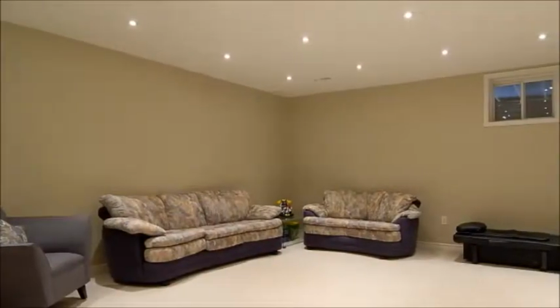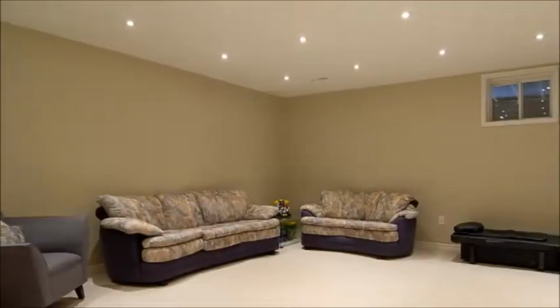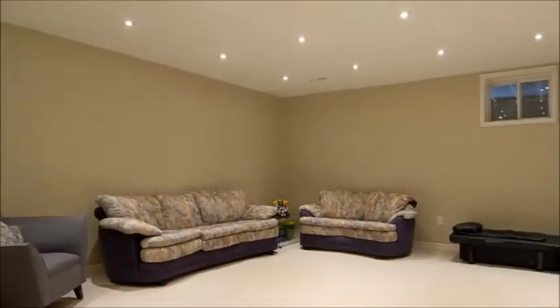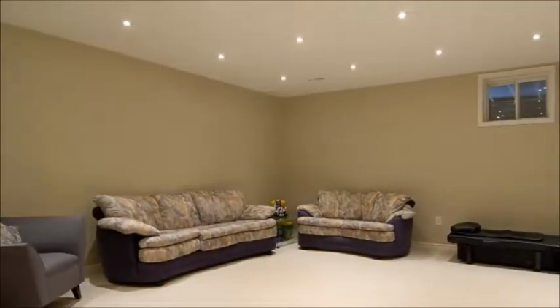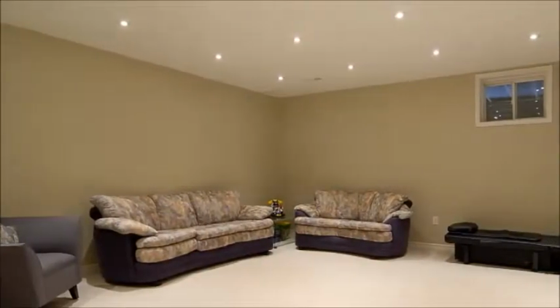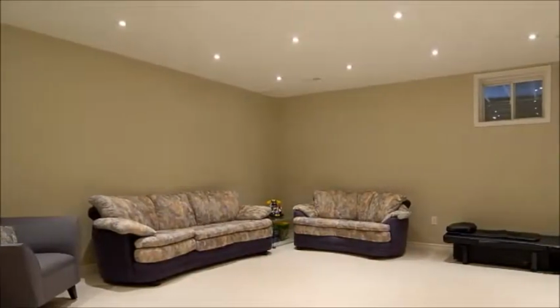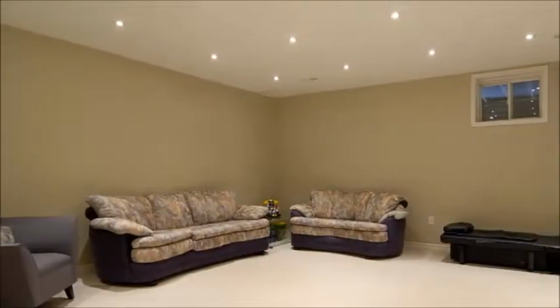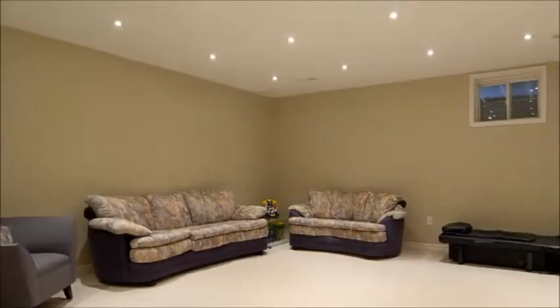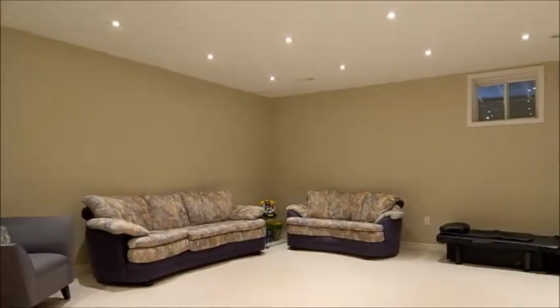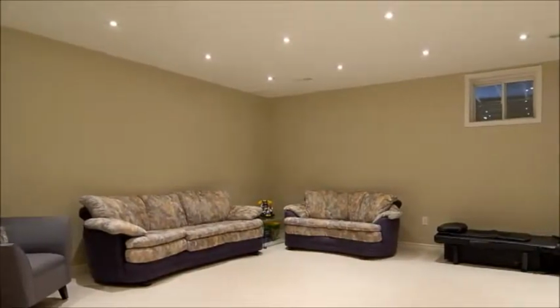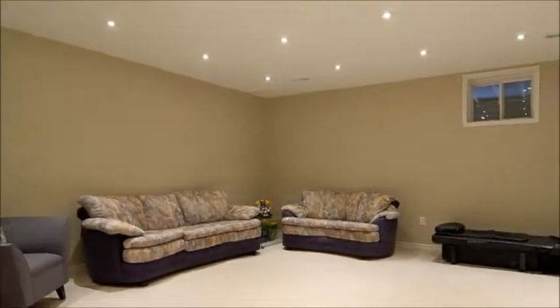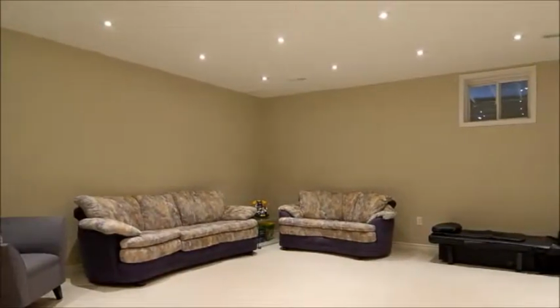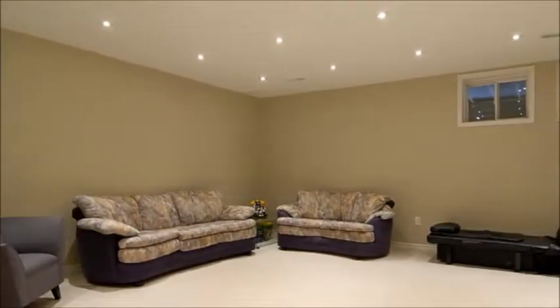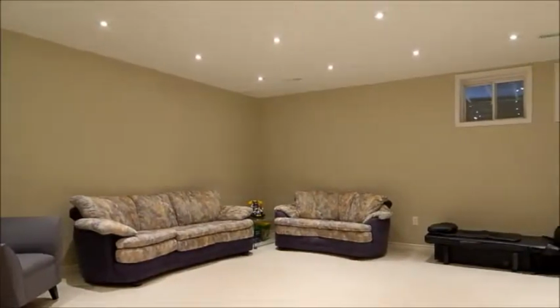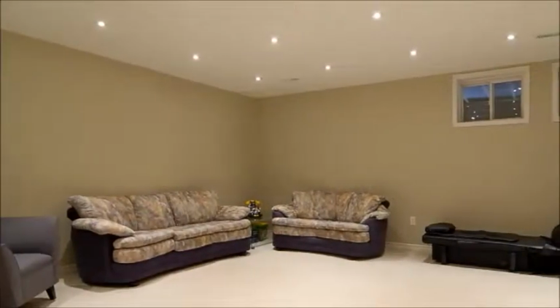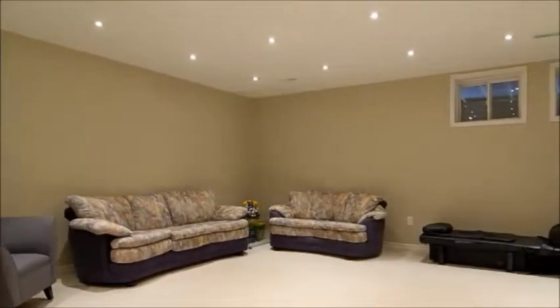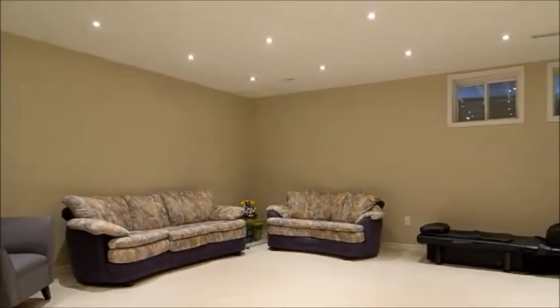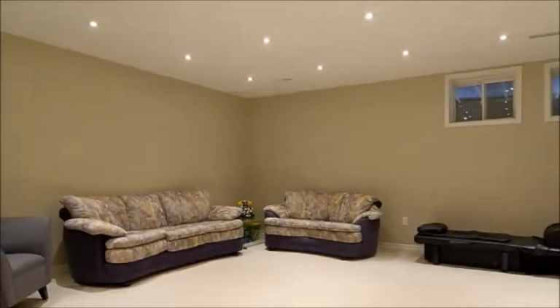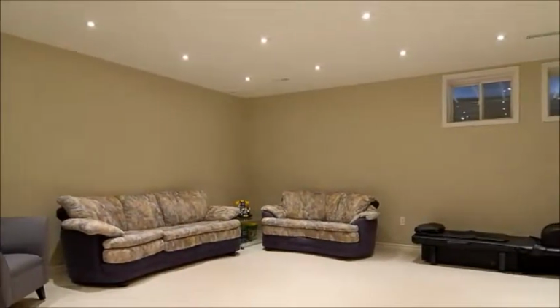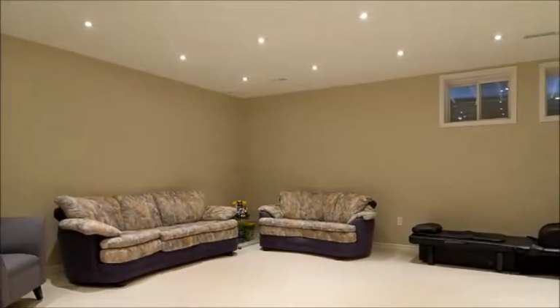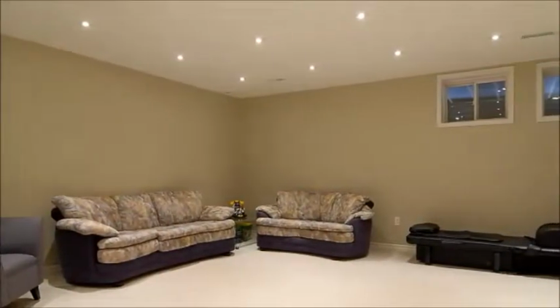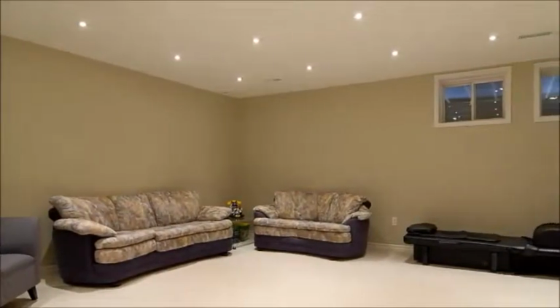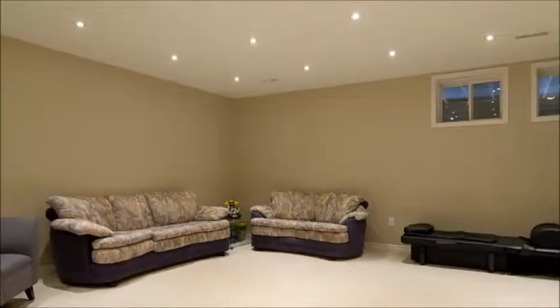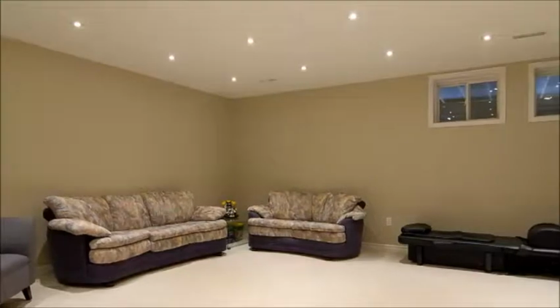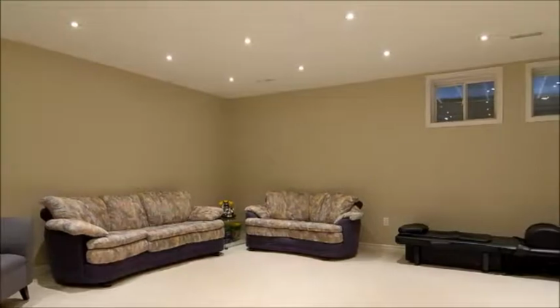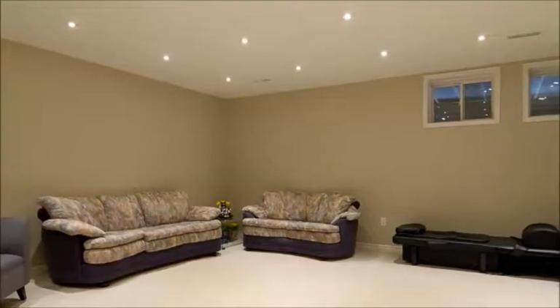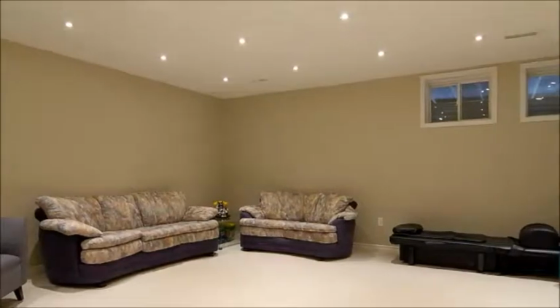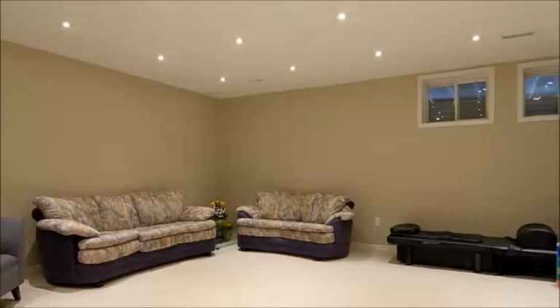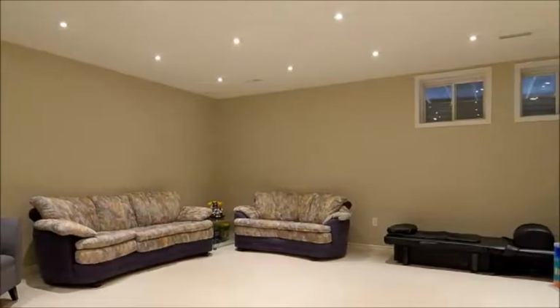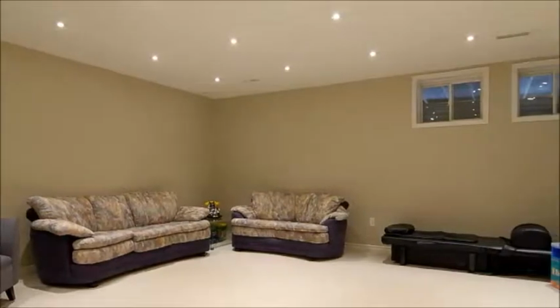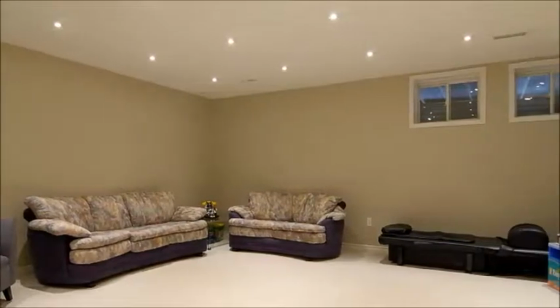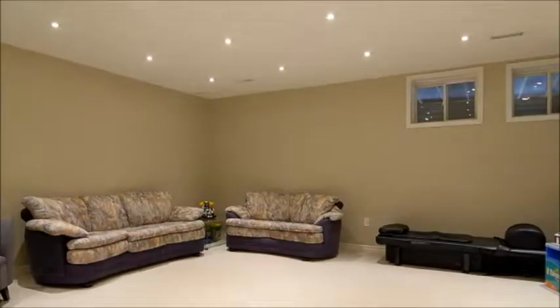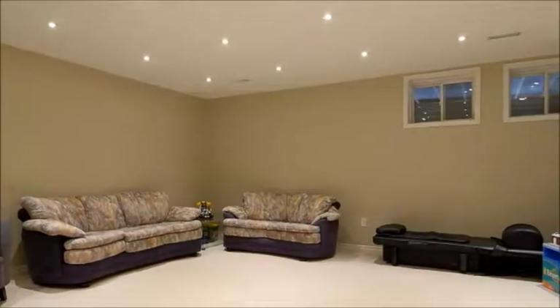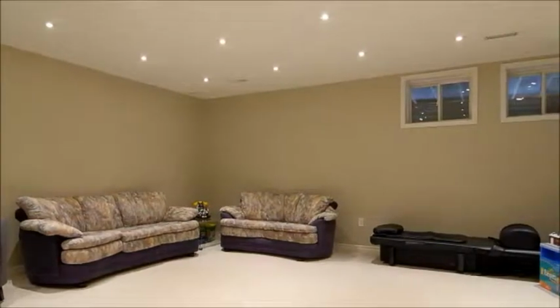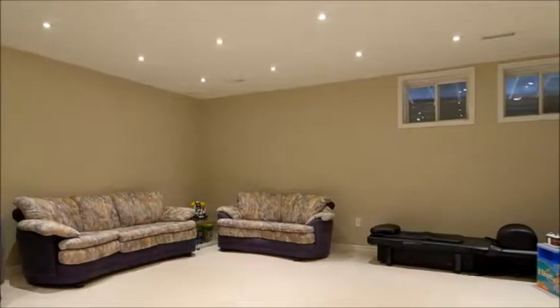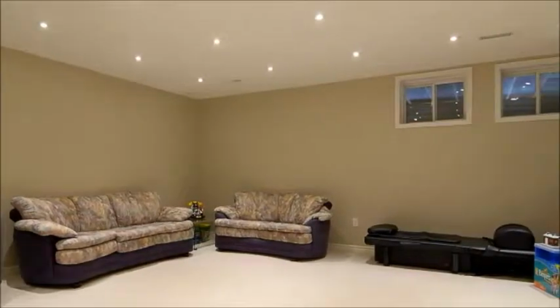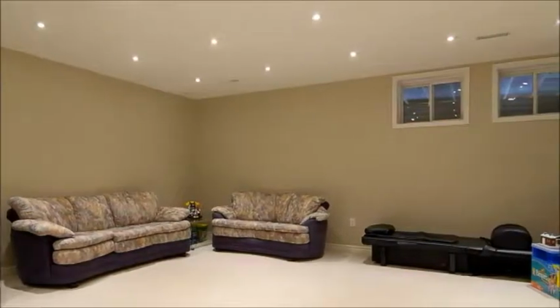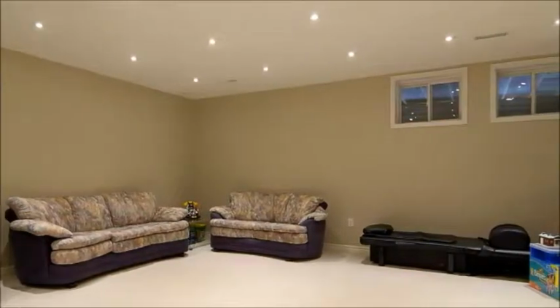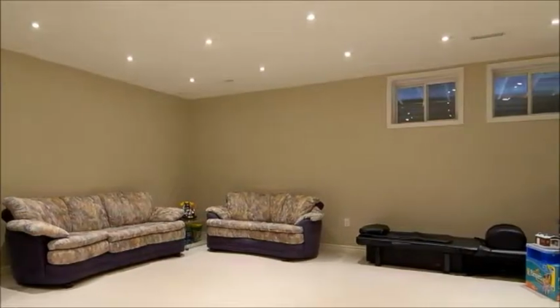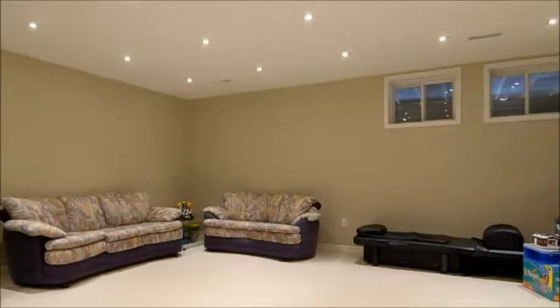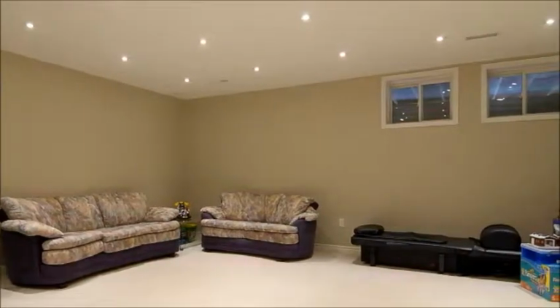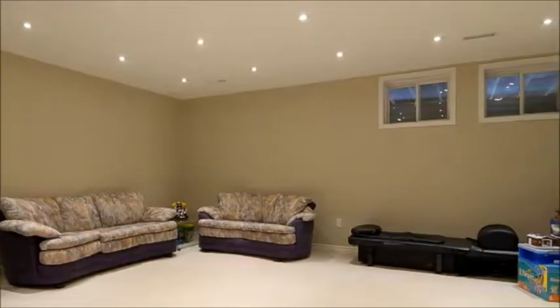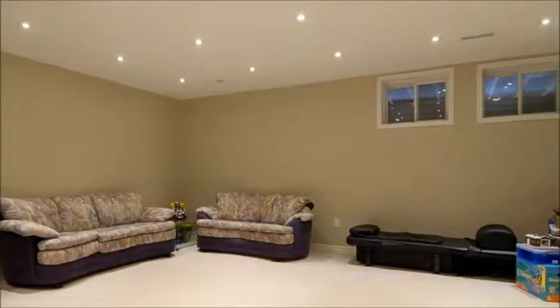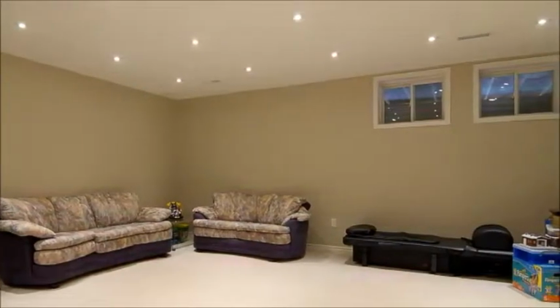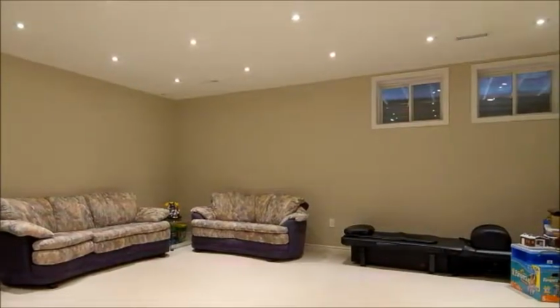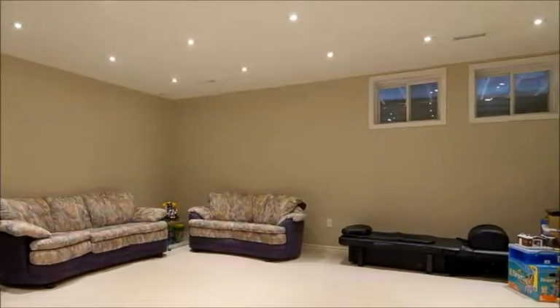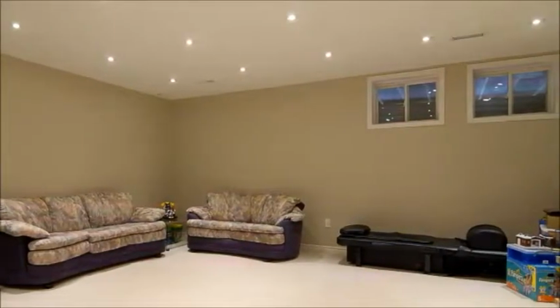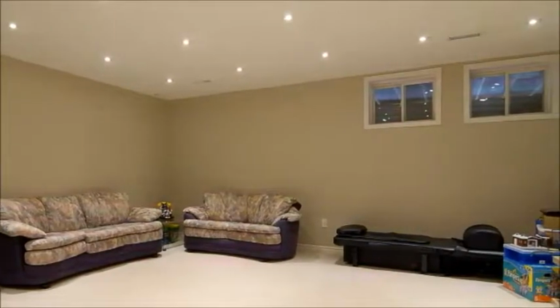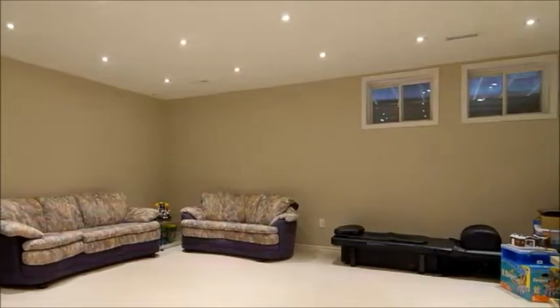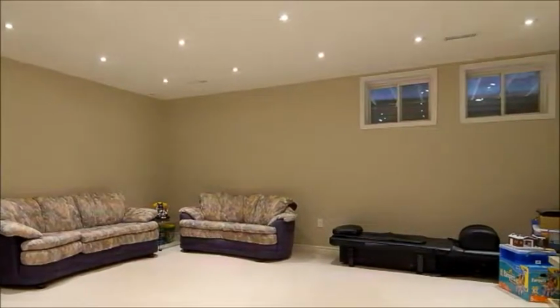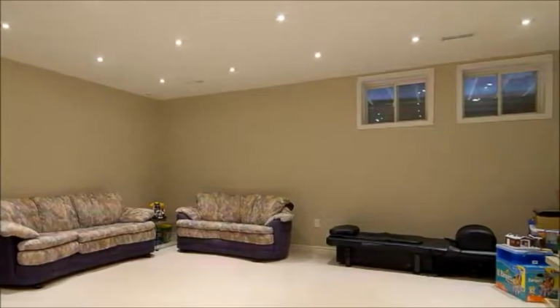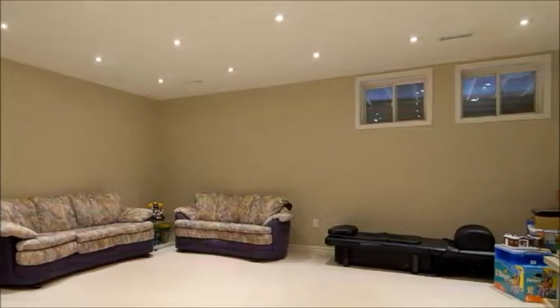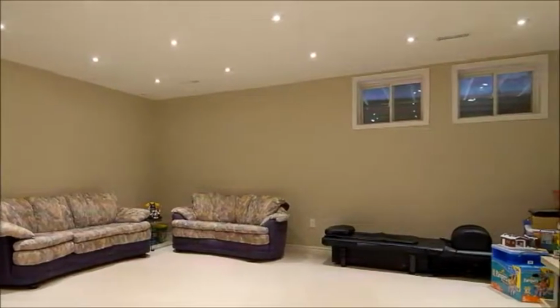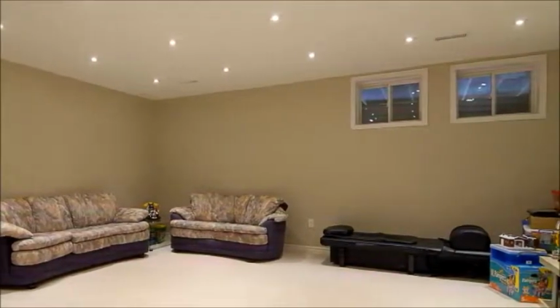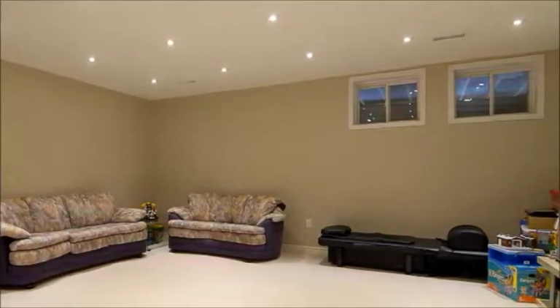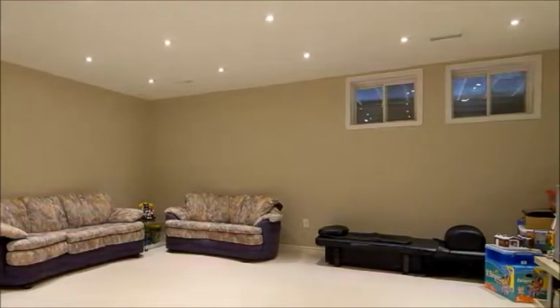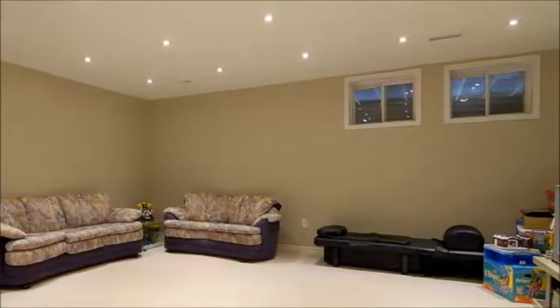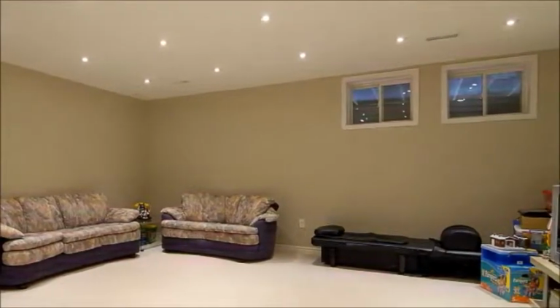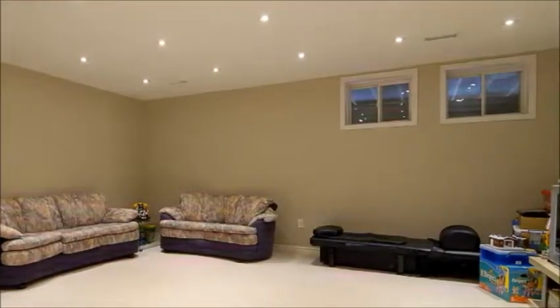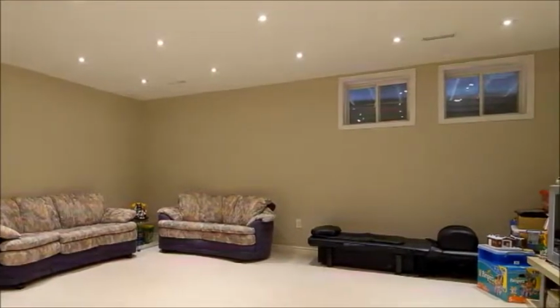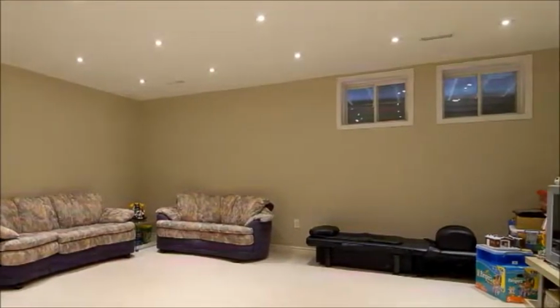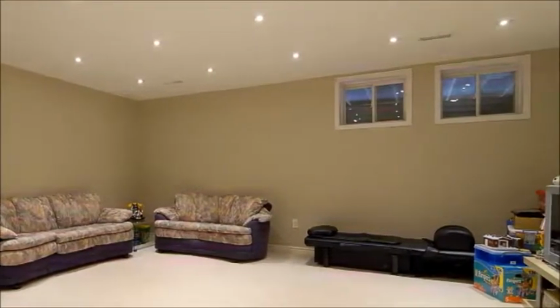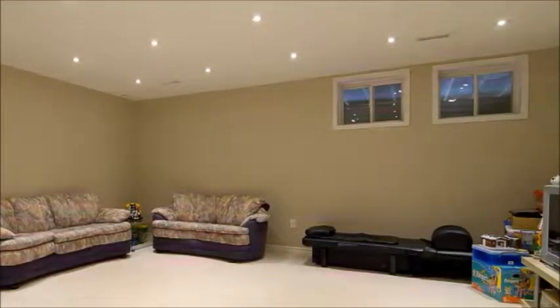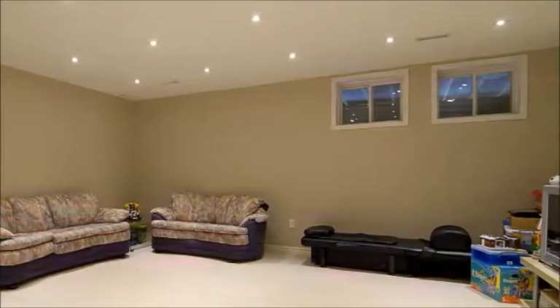Downstairs, this professionally finished basement is a fantastic entertainment area, topped off by a bedroom and an ensuite.